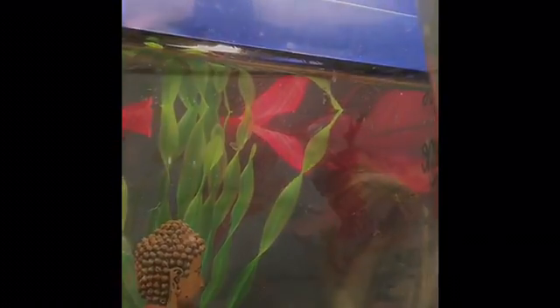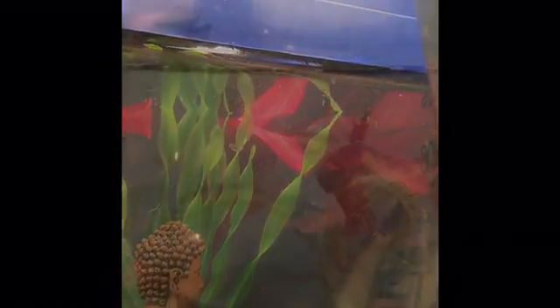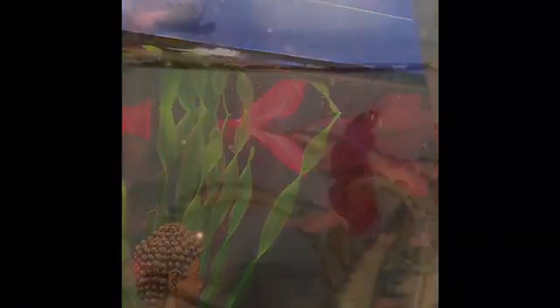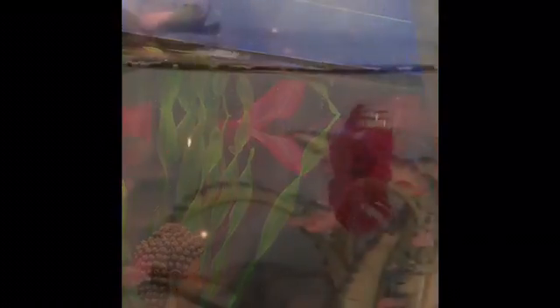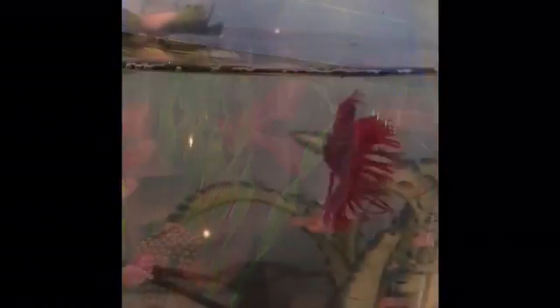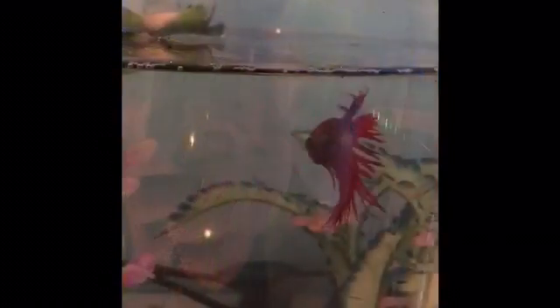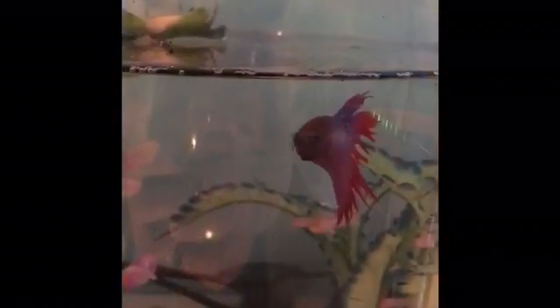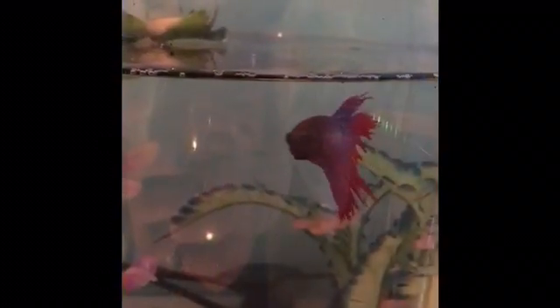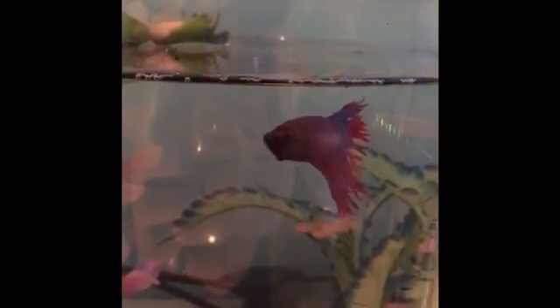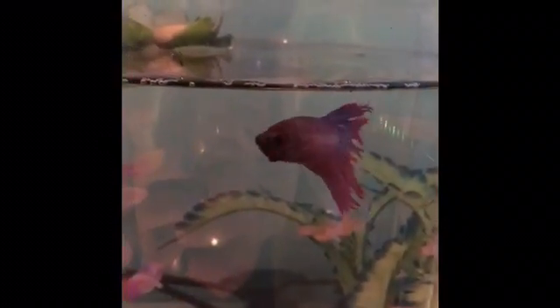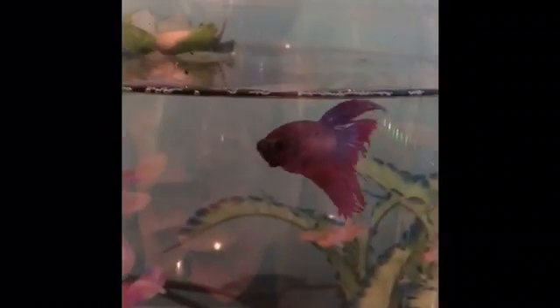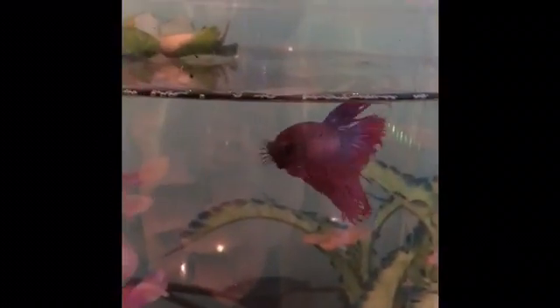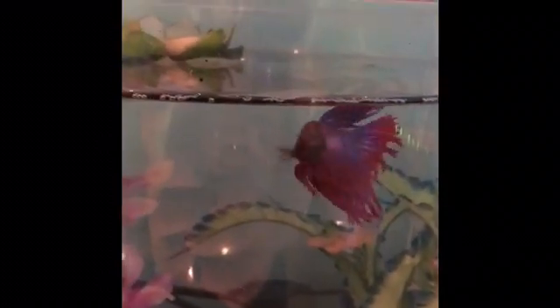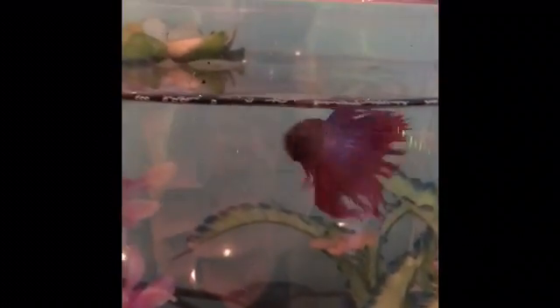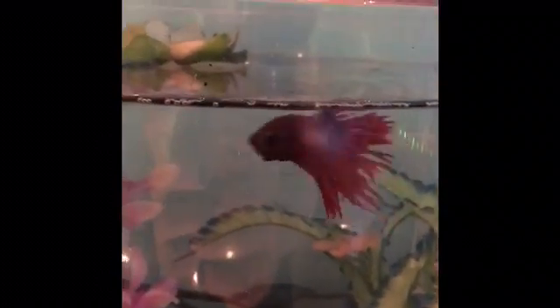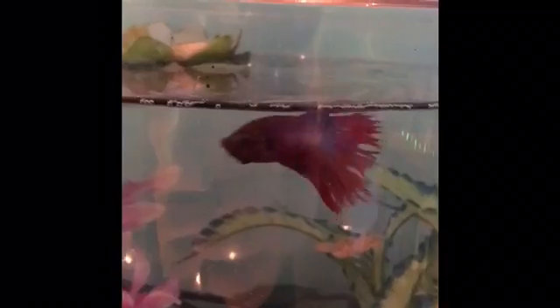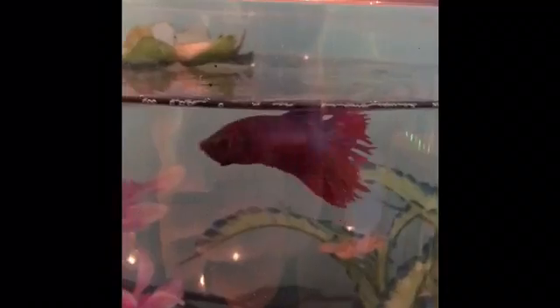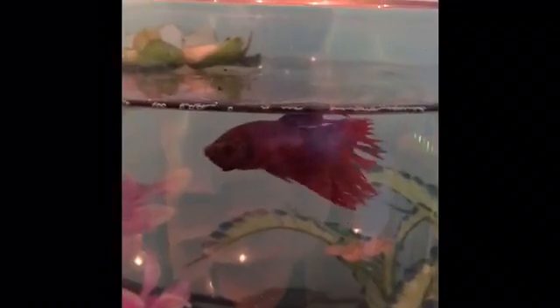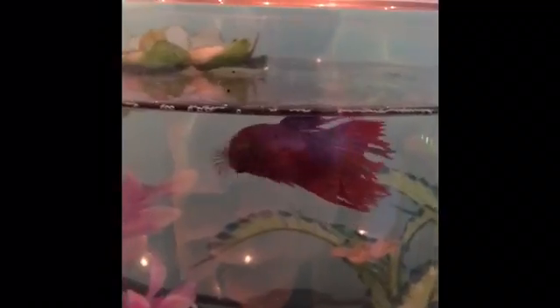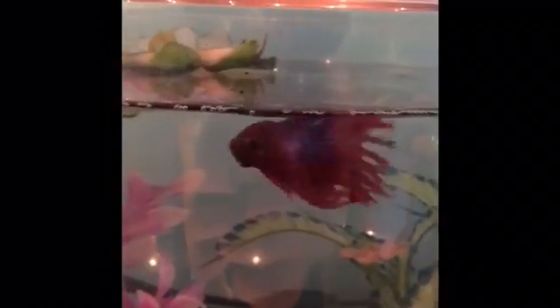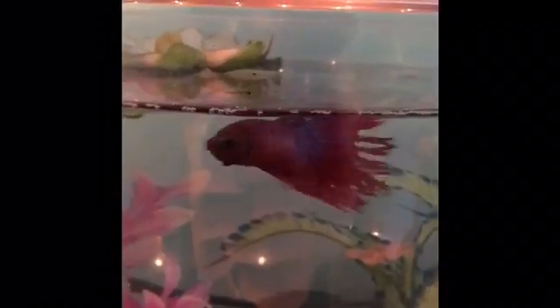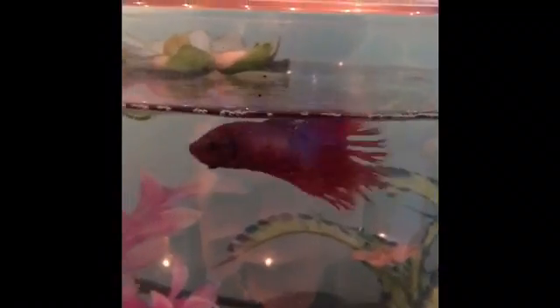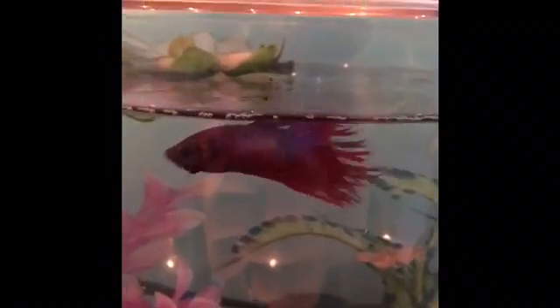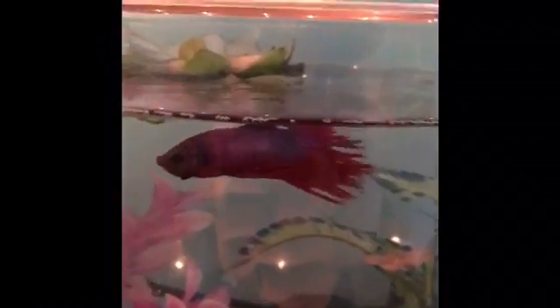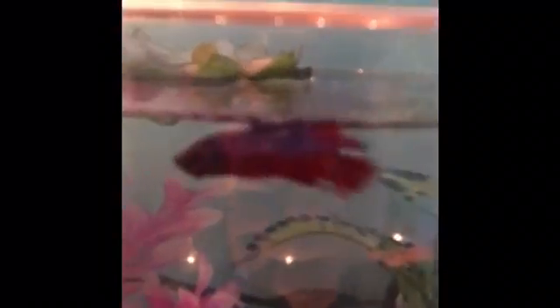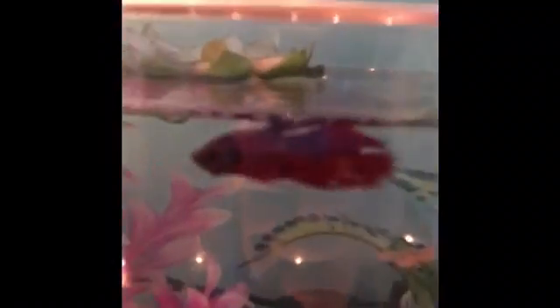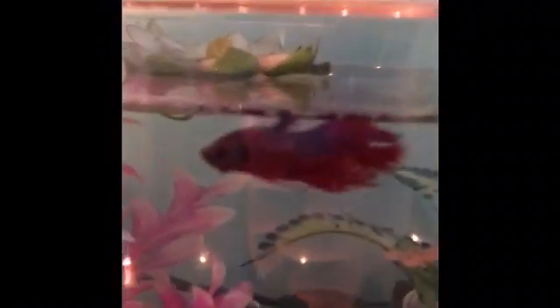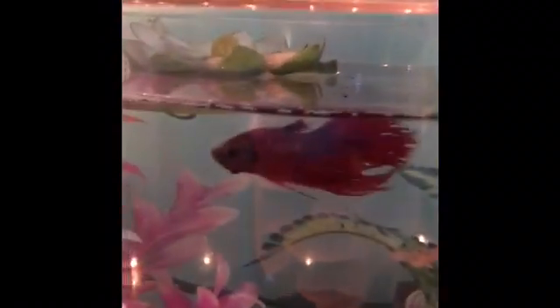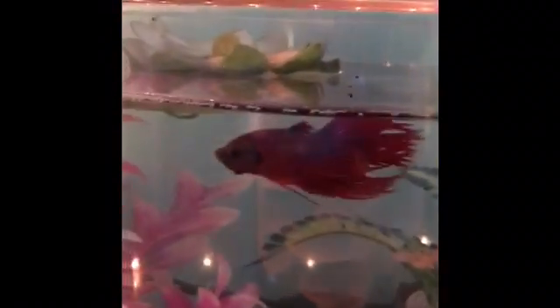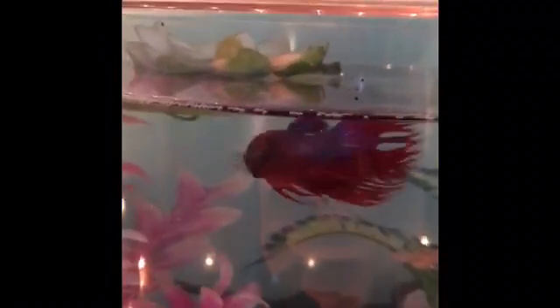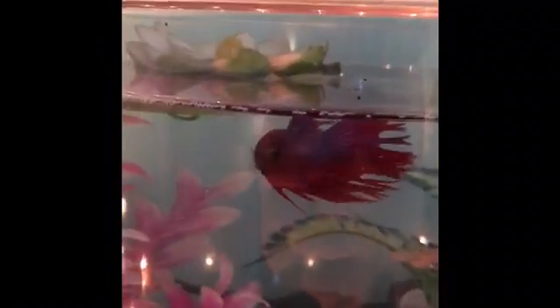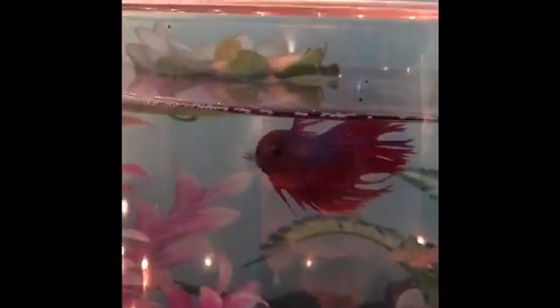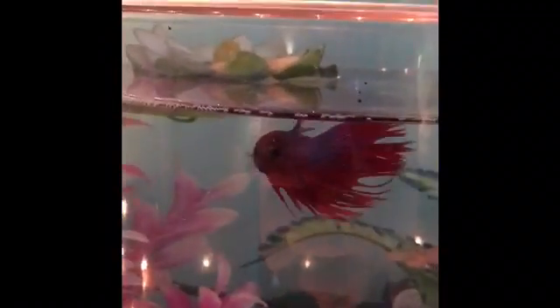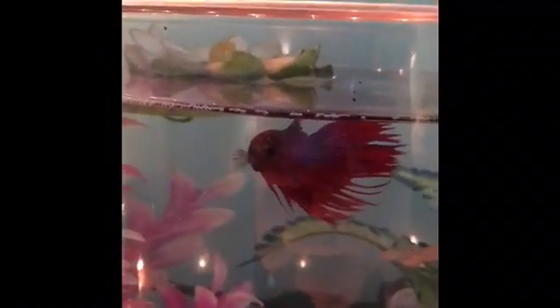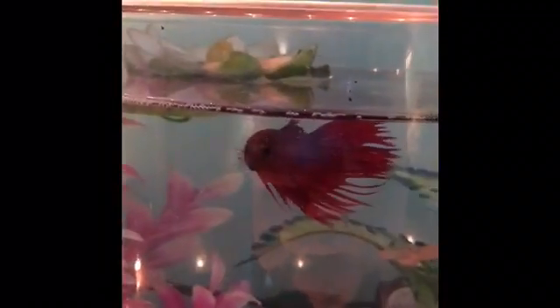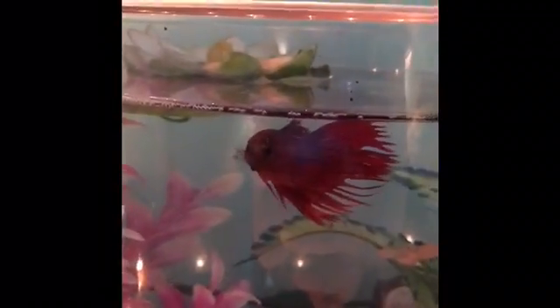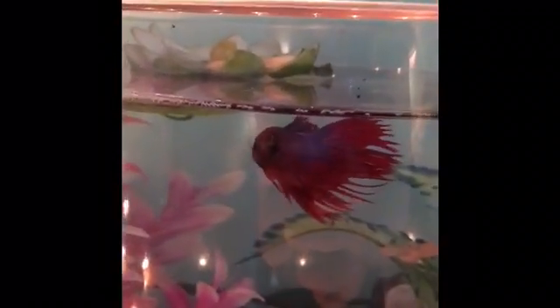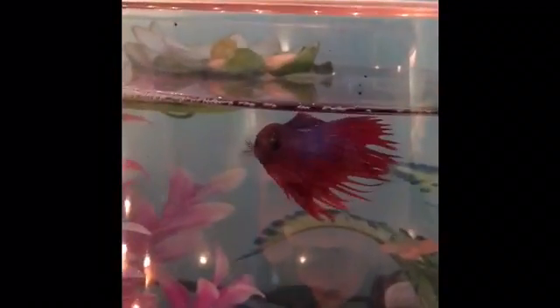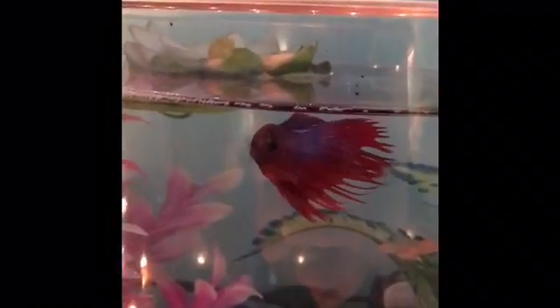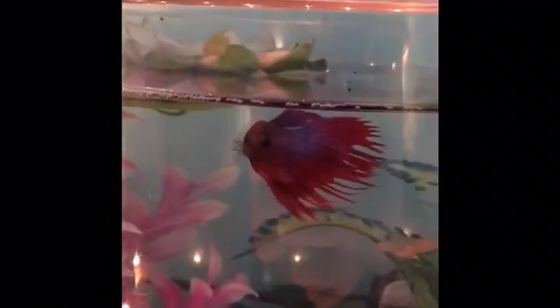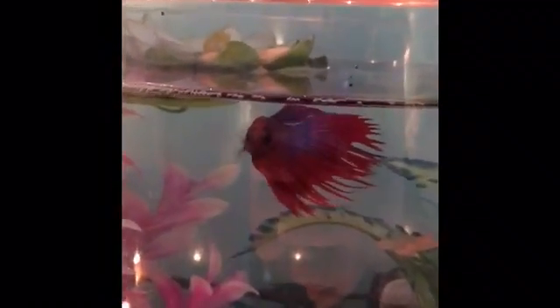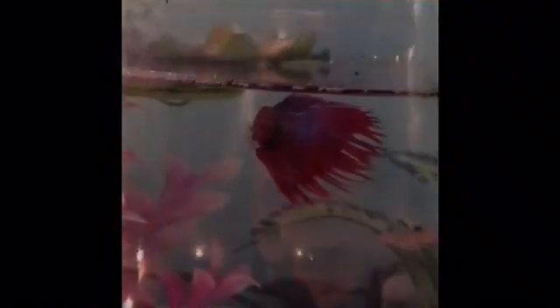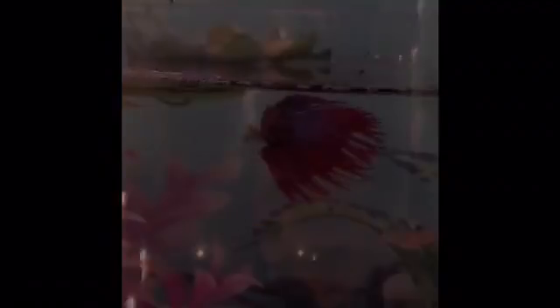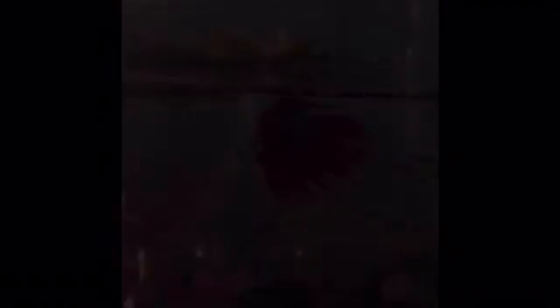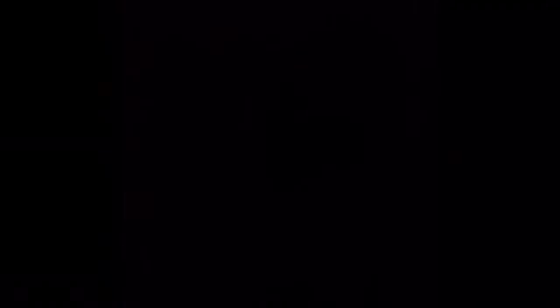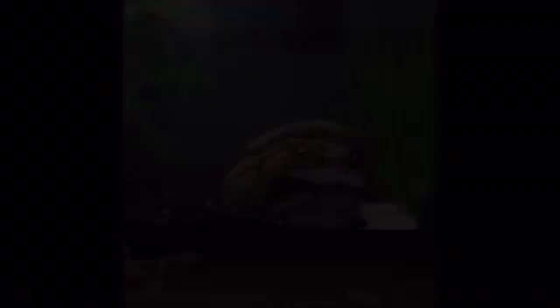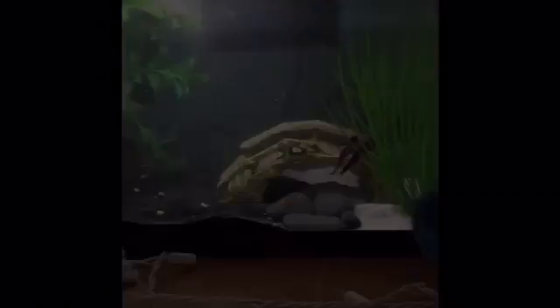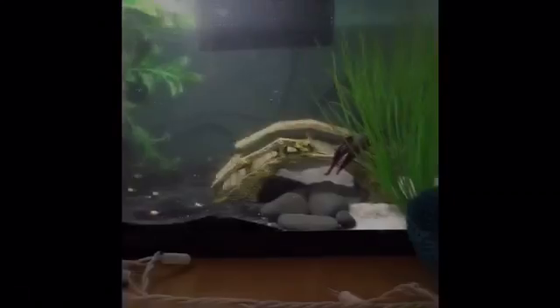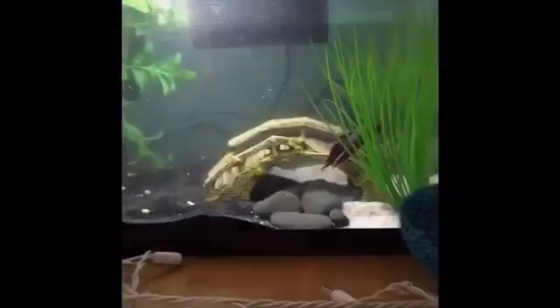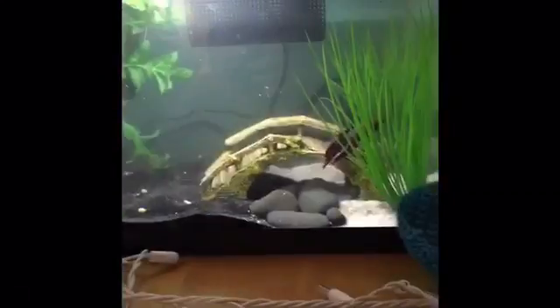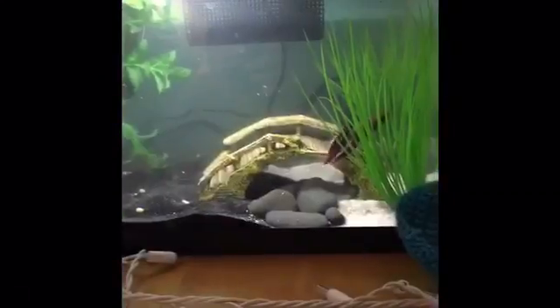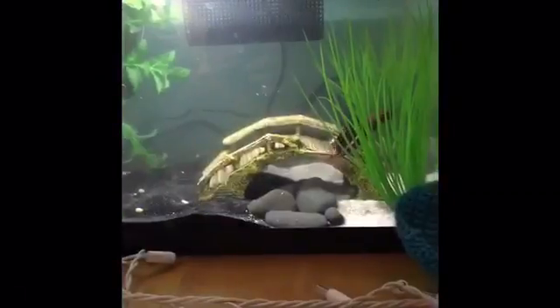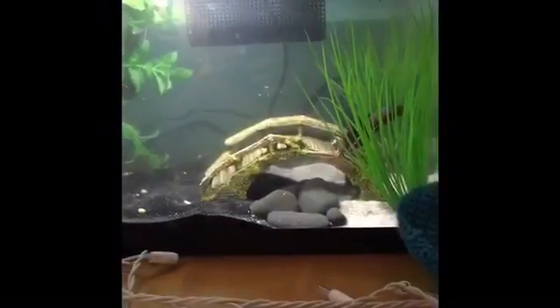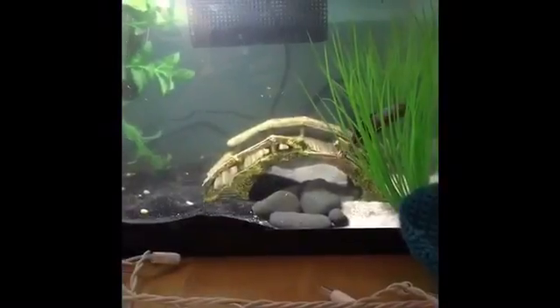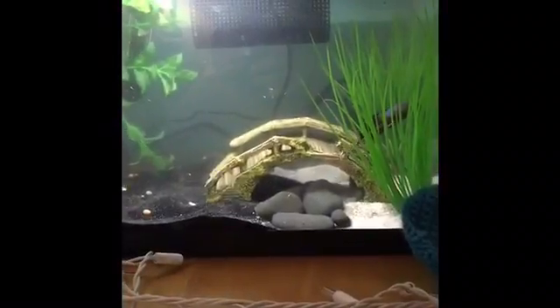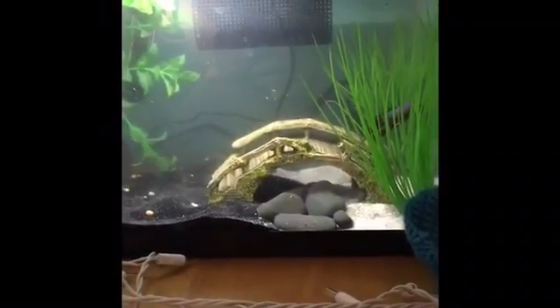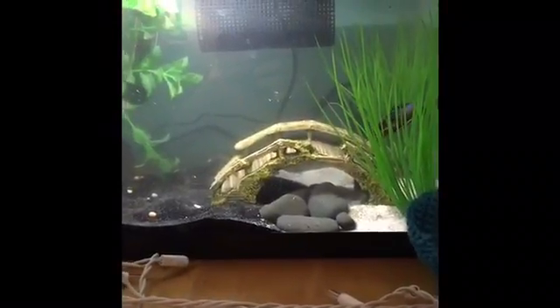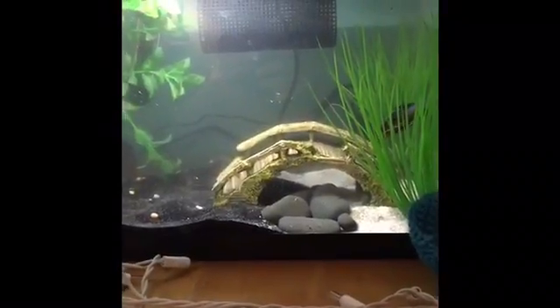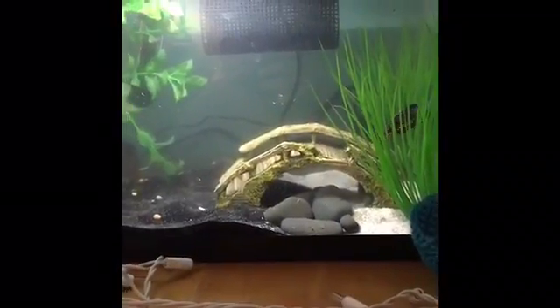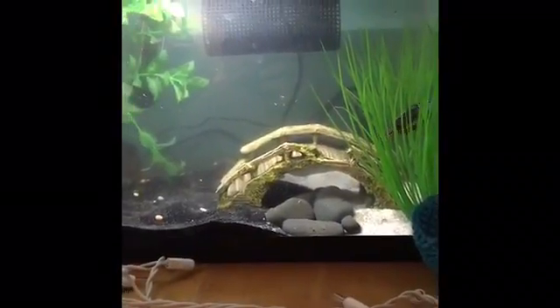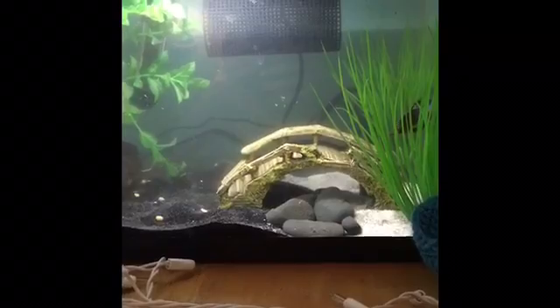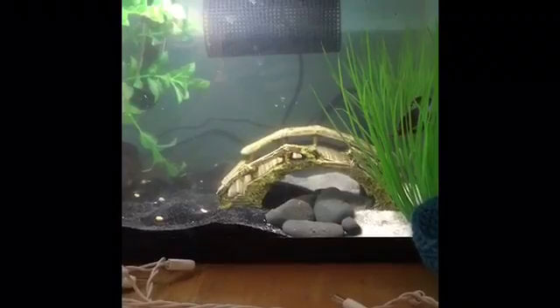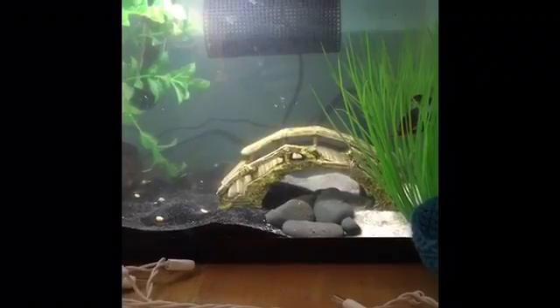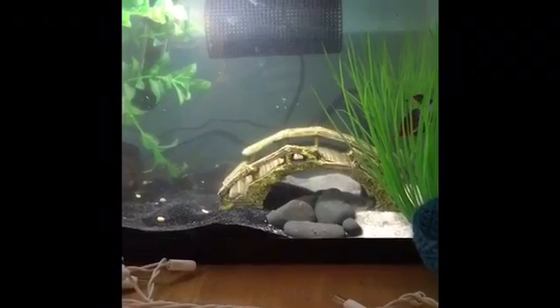Update number two is that my male crown tail beta is now named Bug. And for my third update: